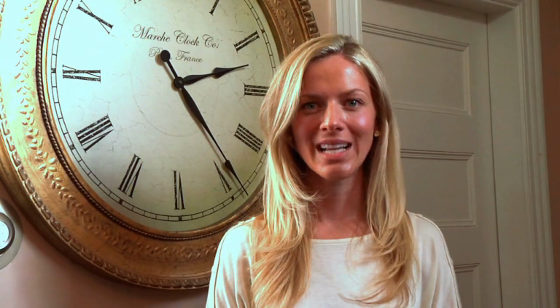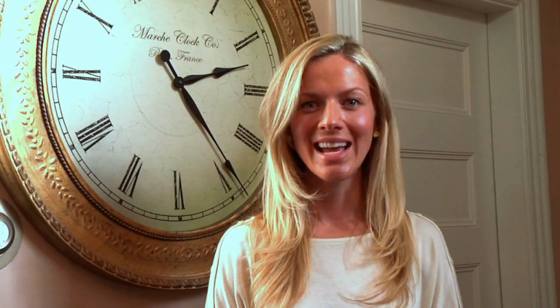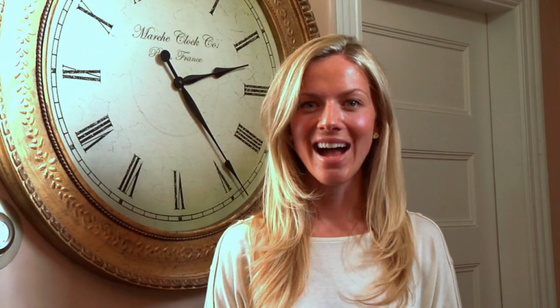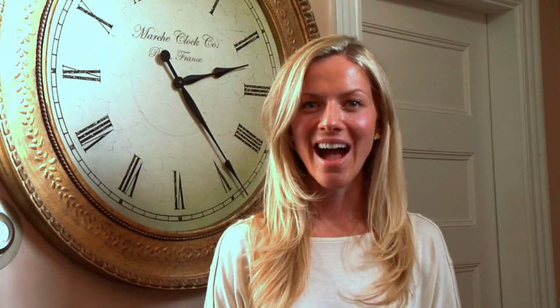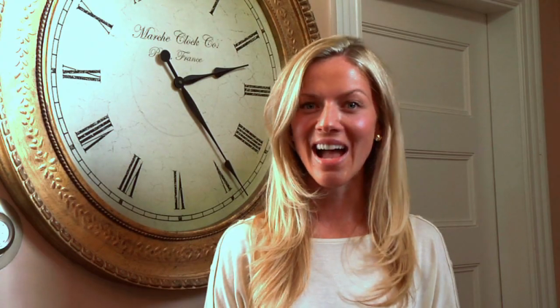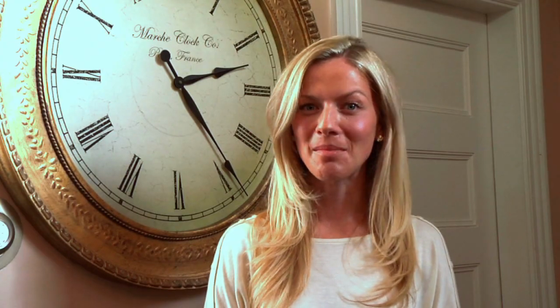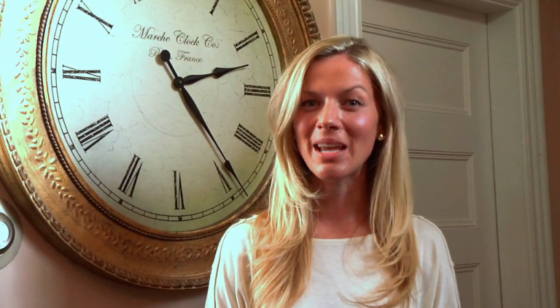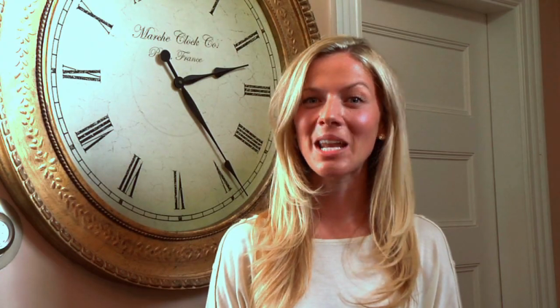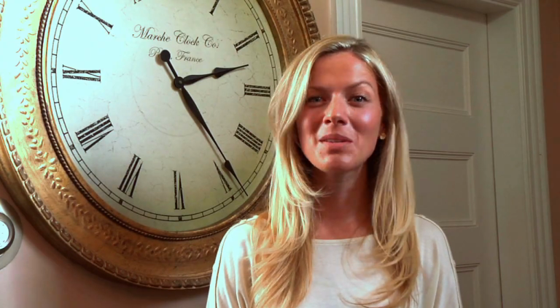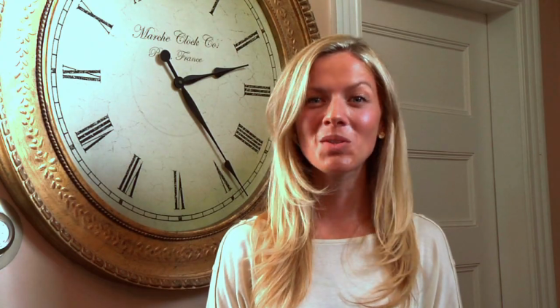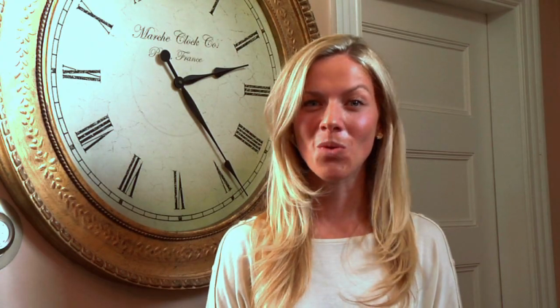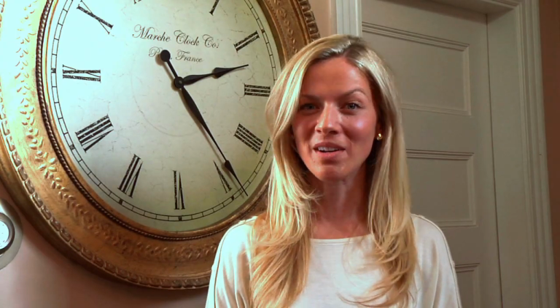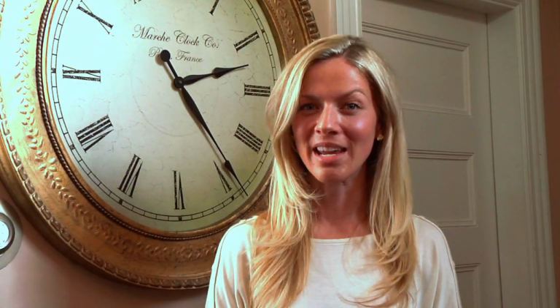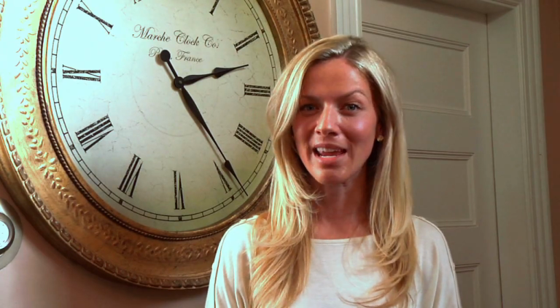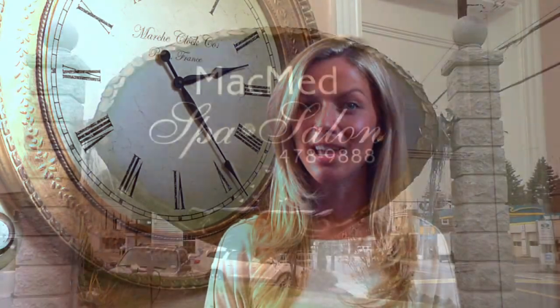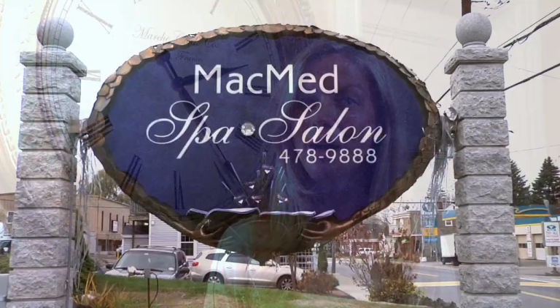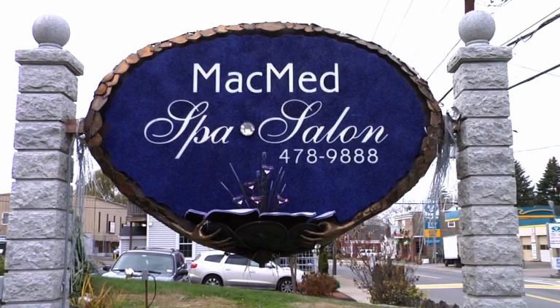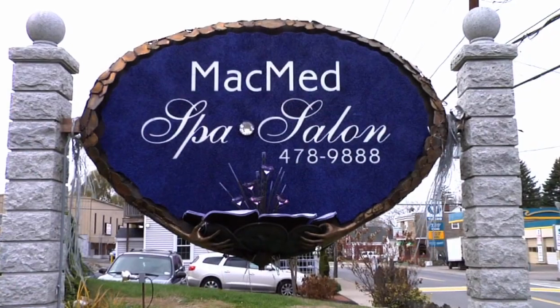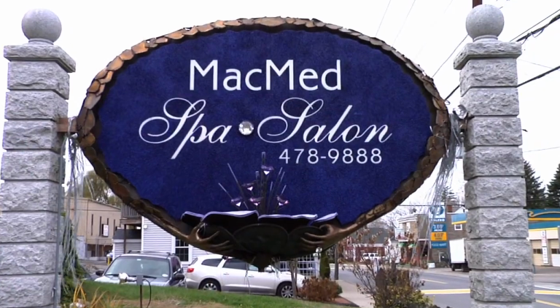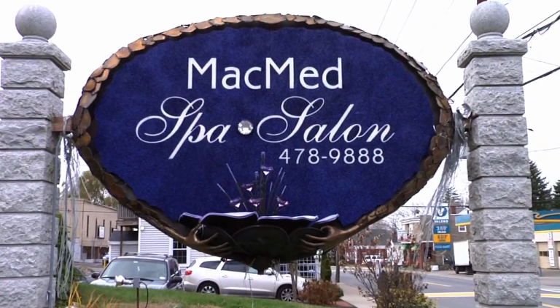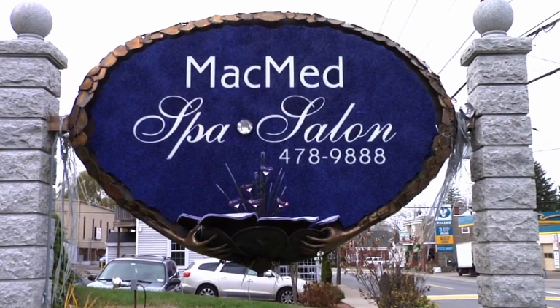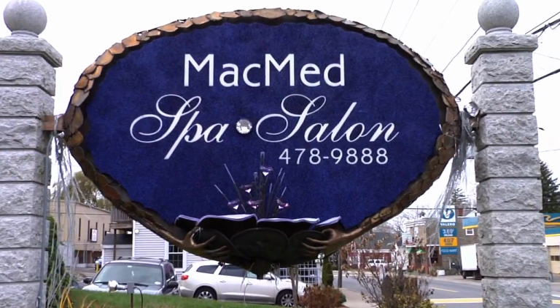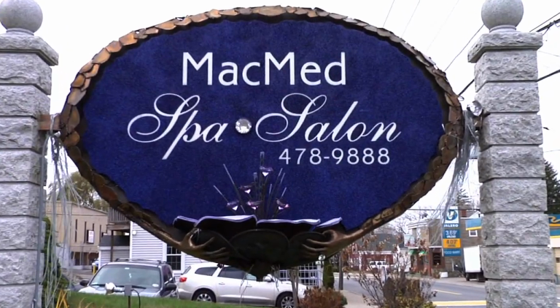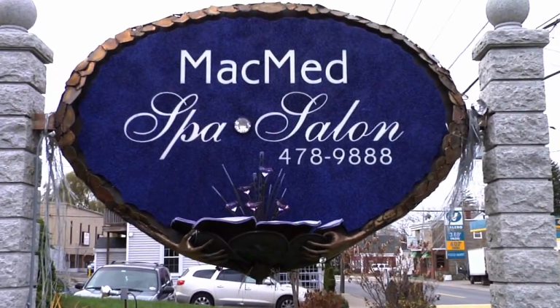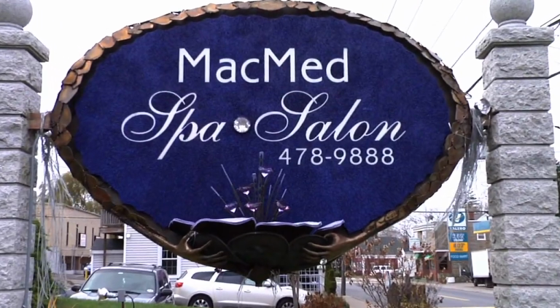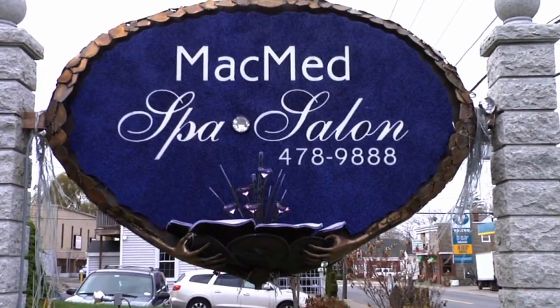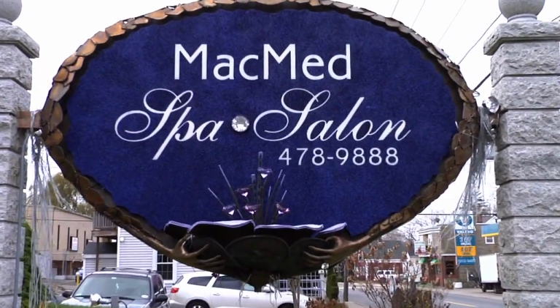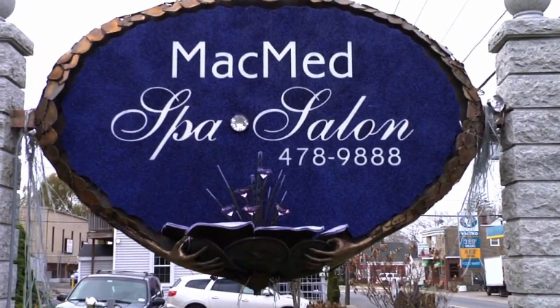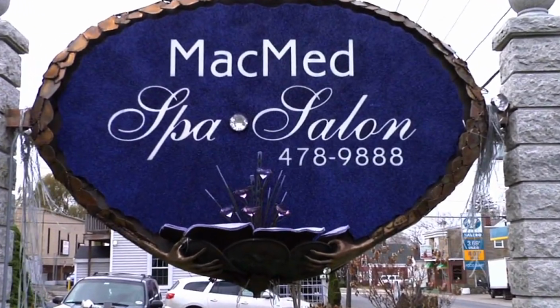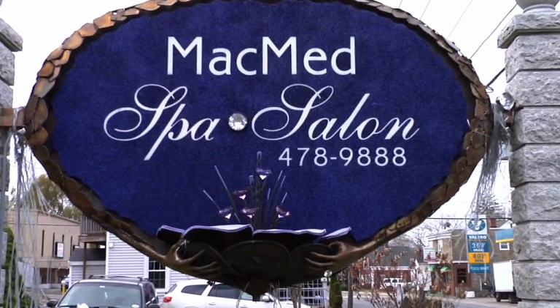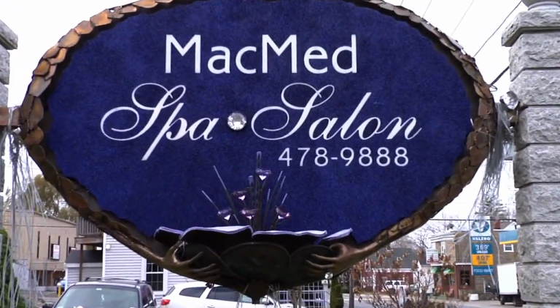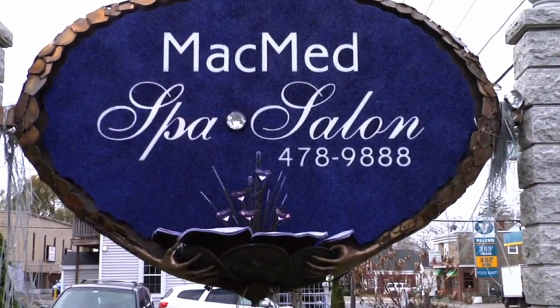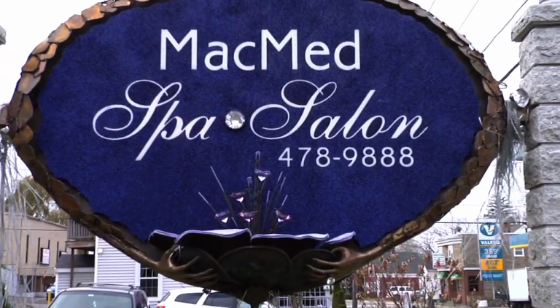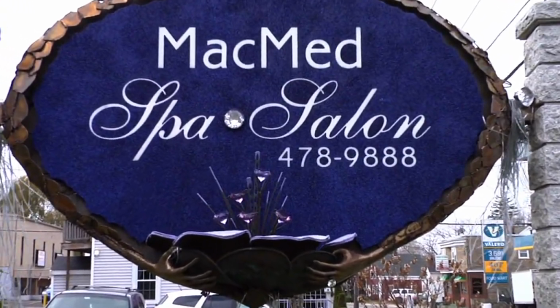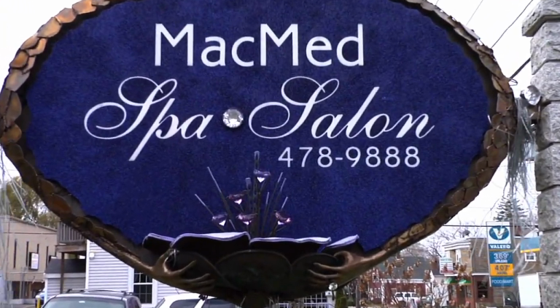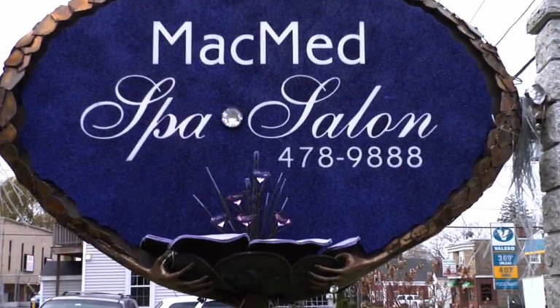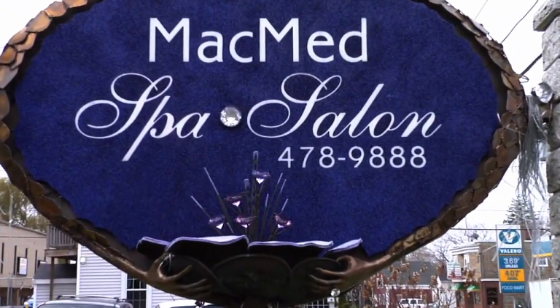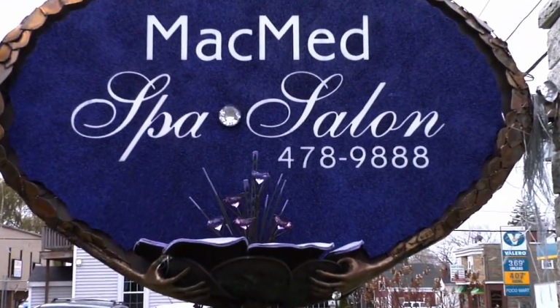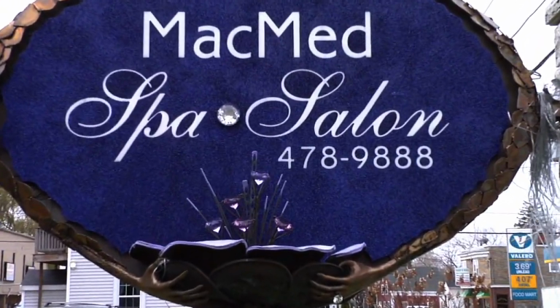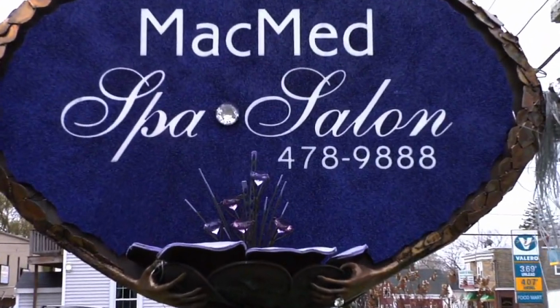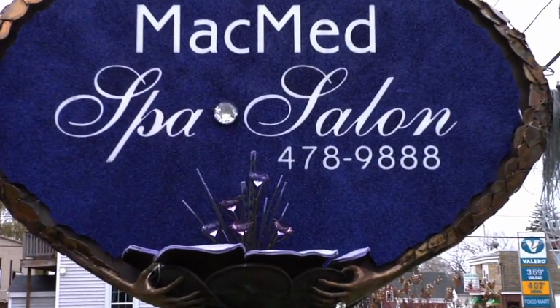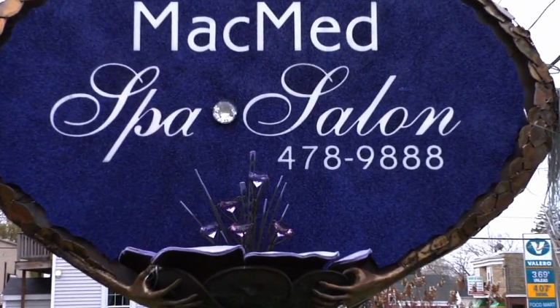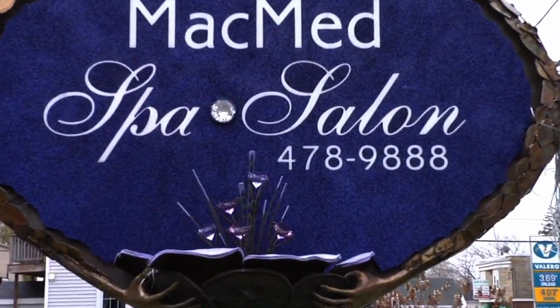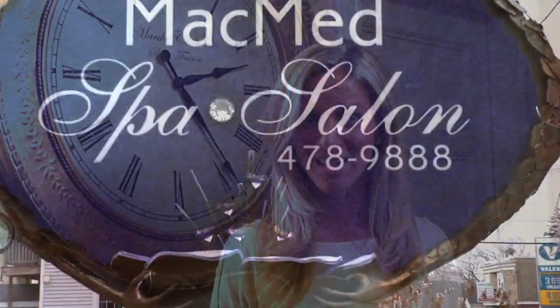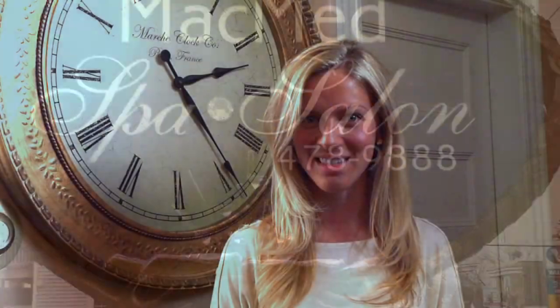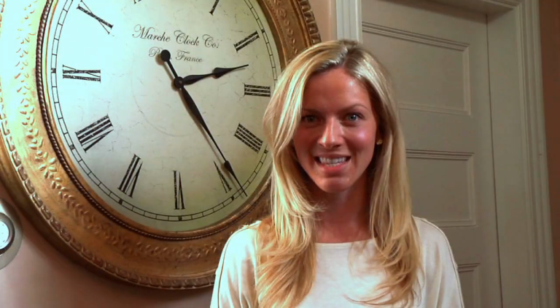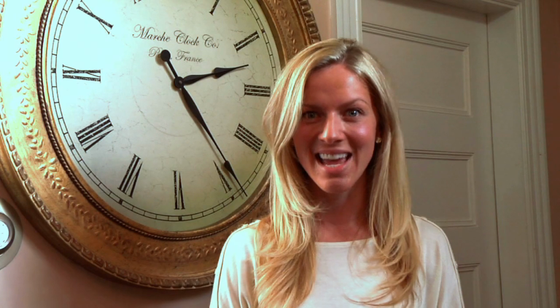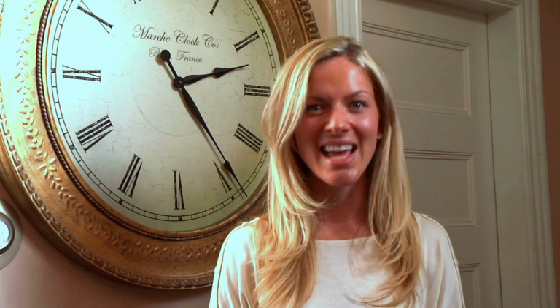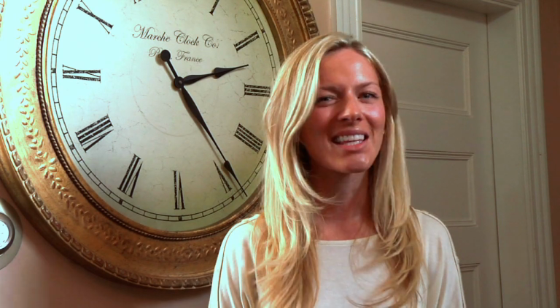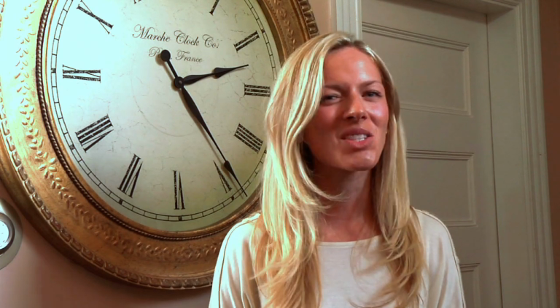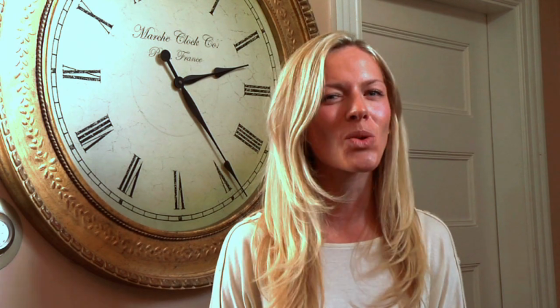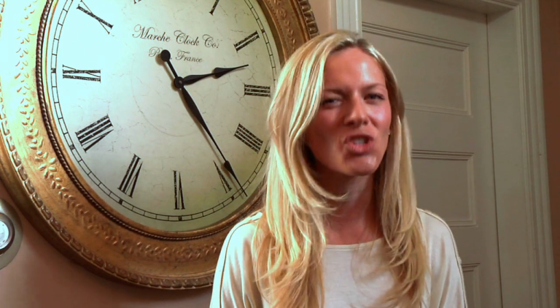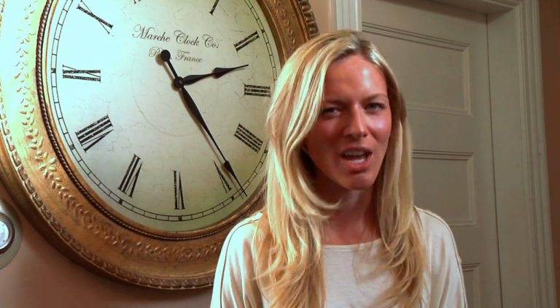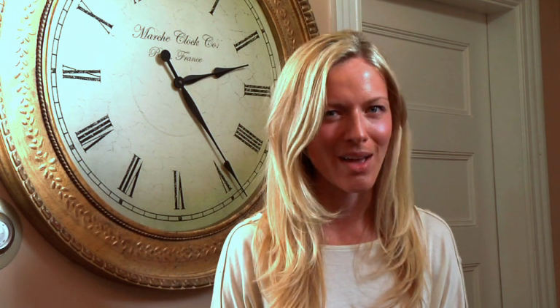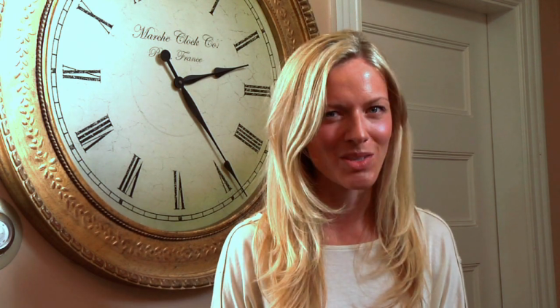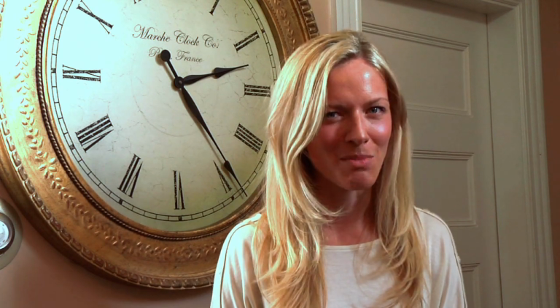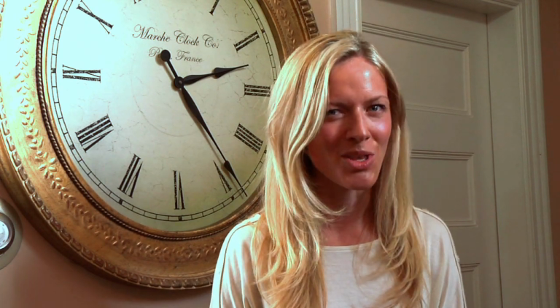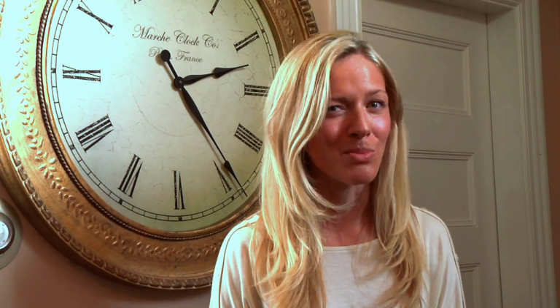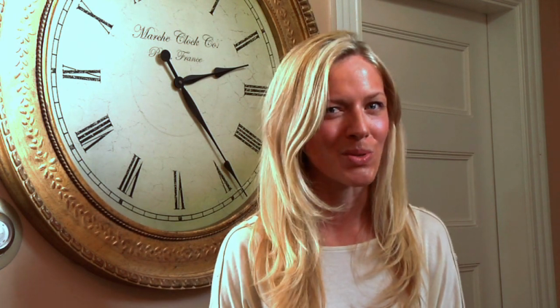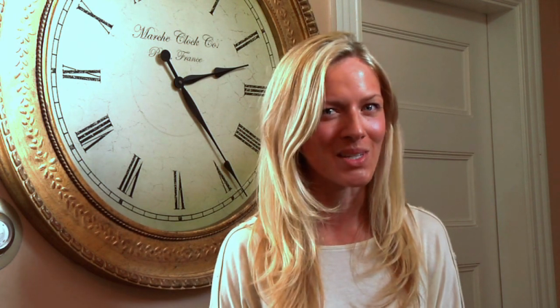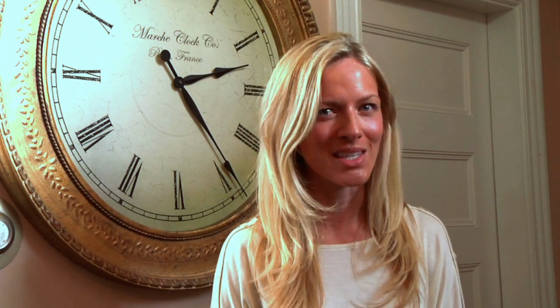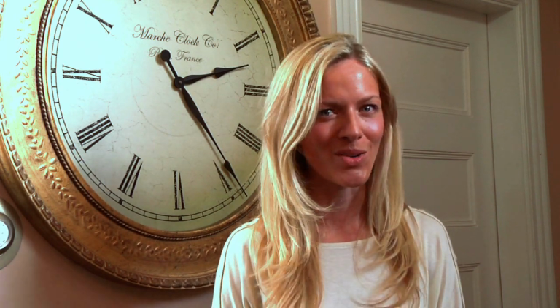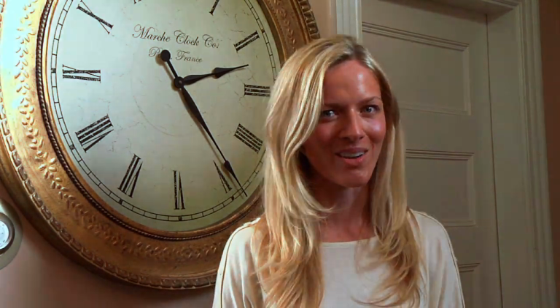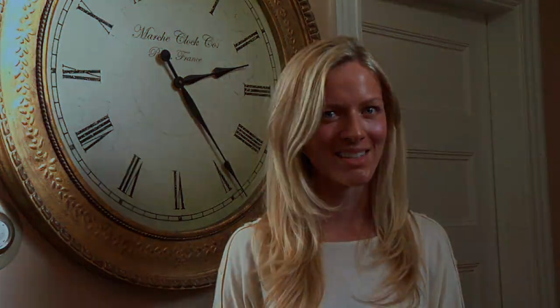Hi, my name is Courtney and I'm at MacMed Spa Salon & Medical in Milford, Massachusetts. Let's go check out some of their beauty secrets.